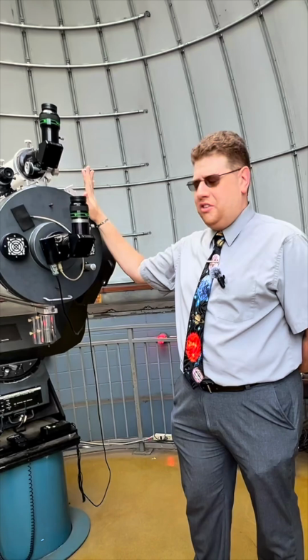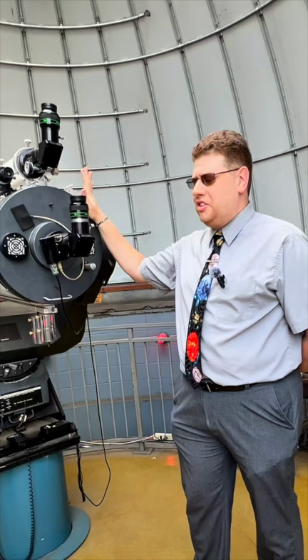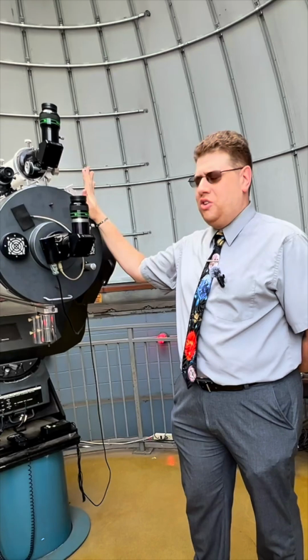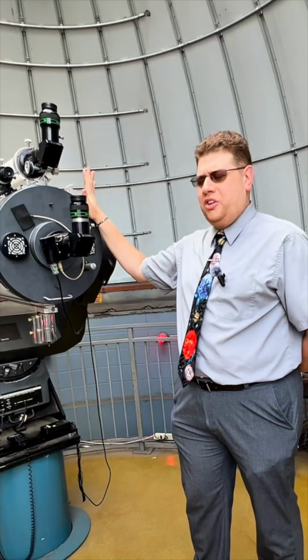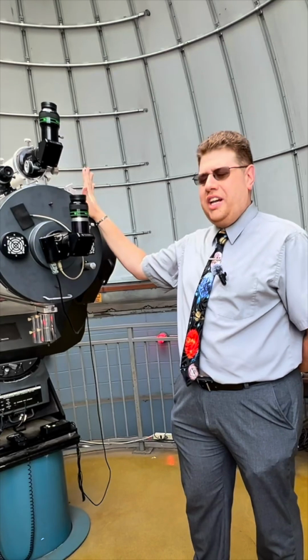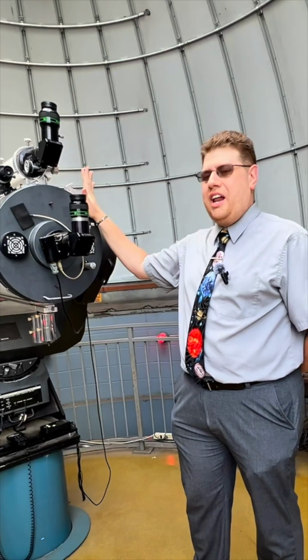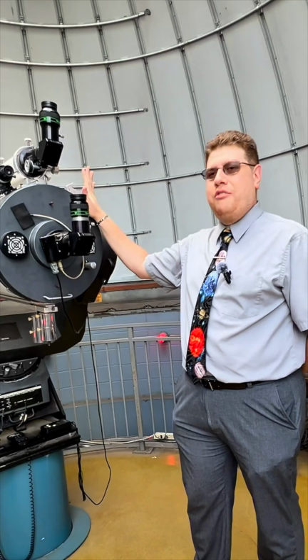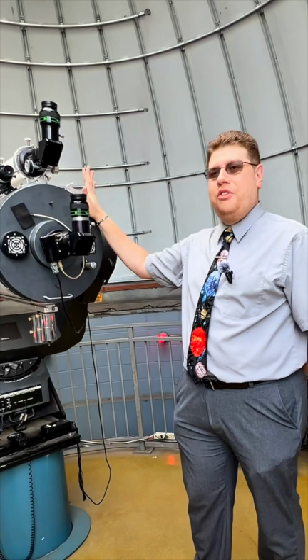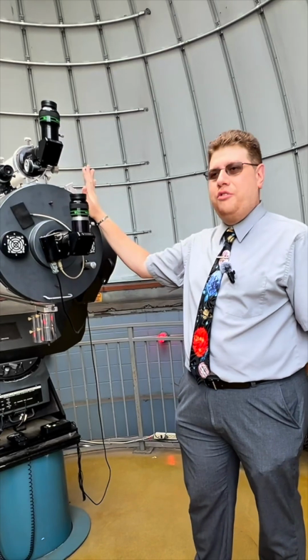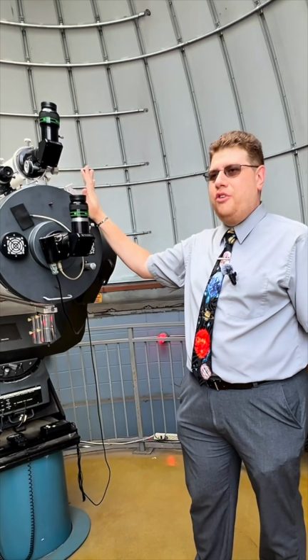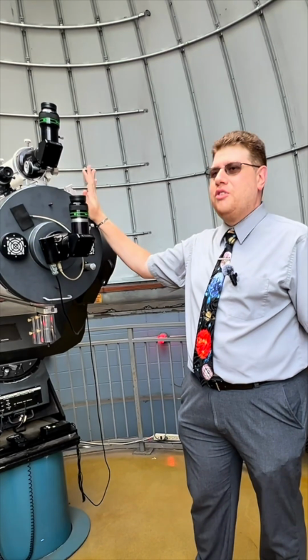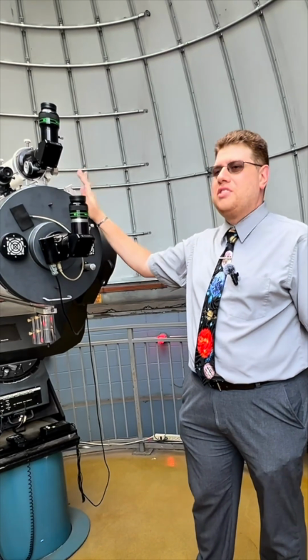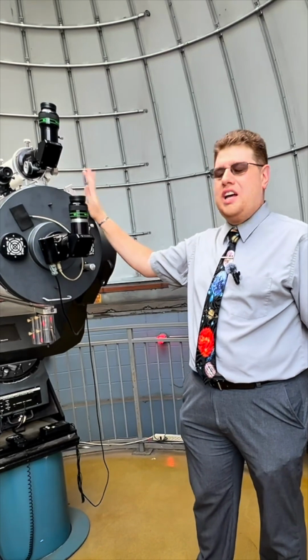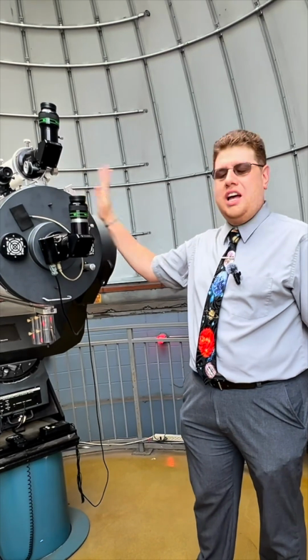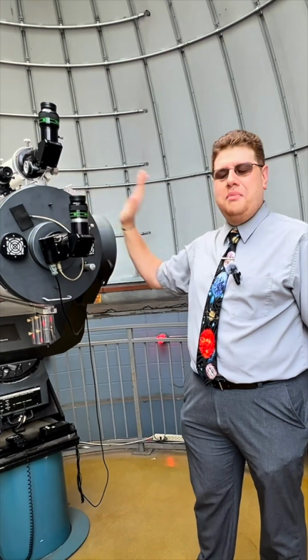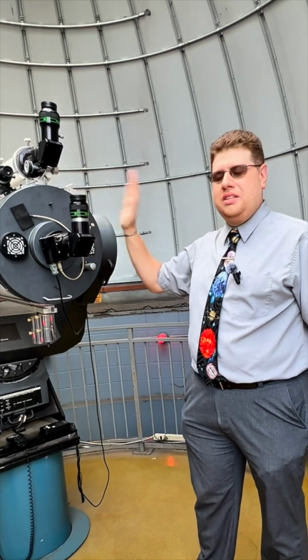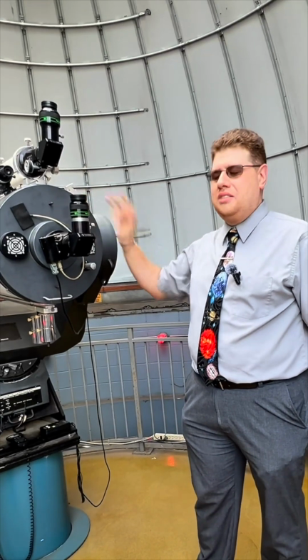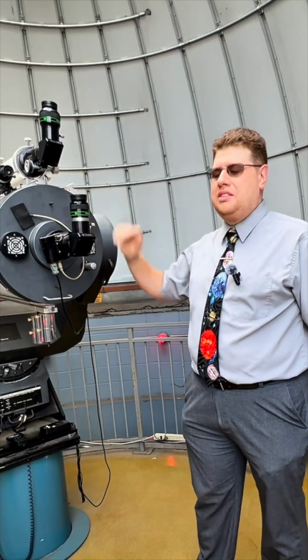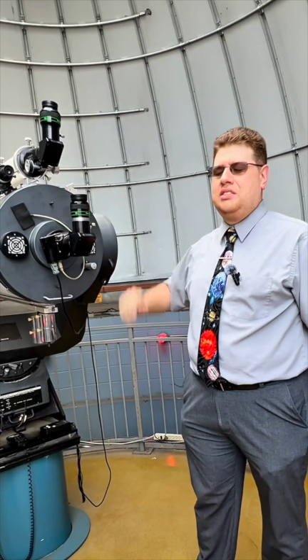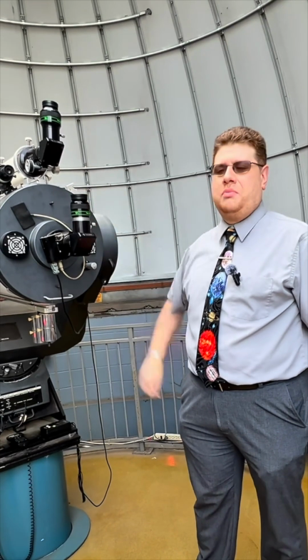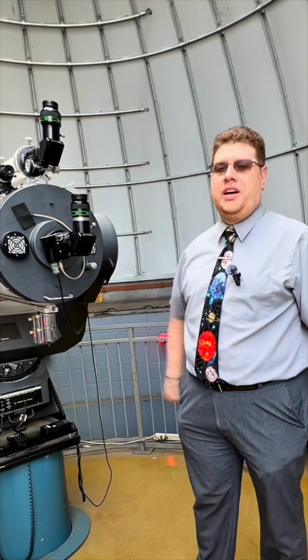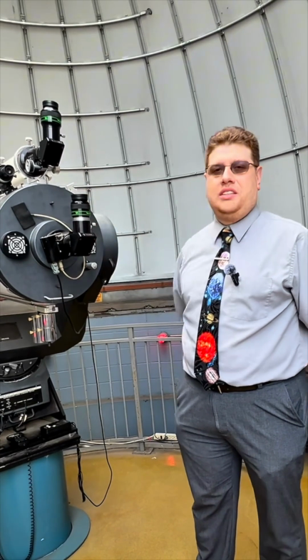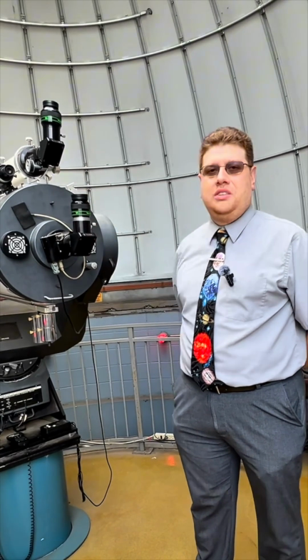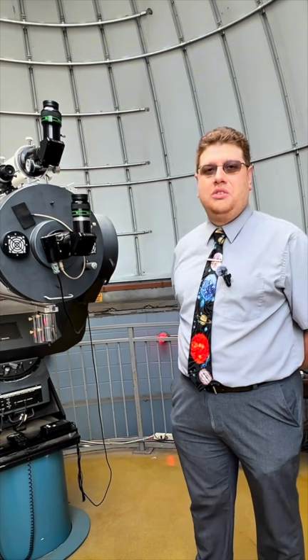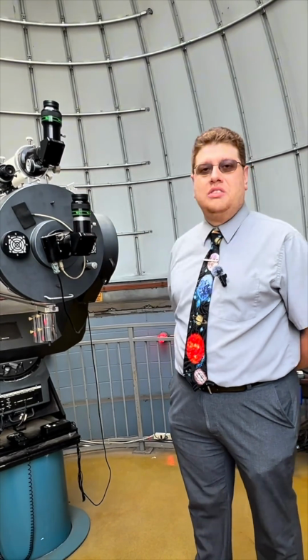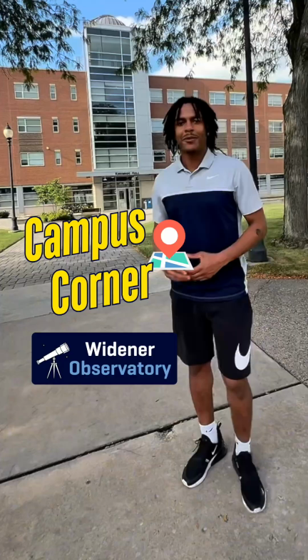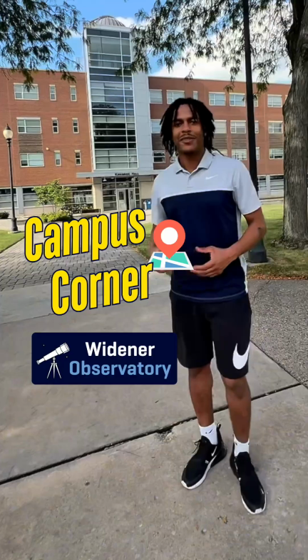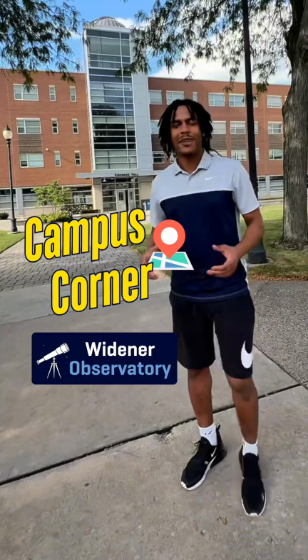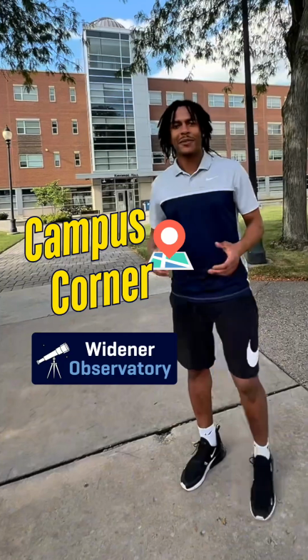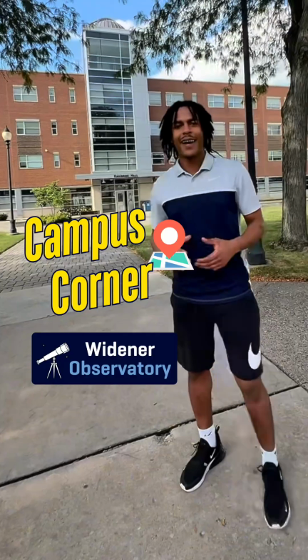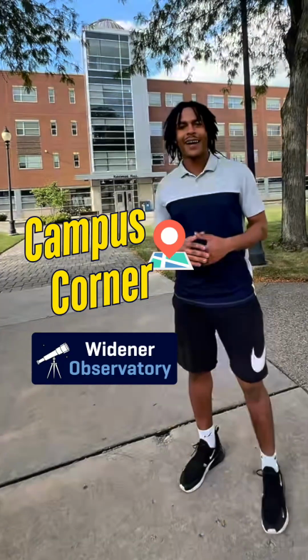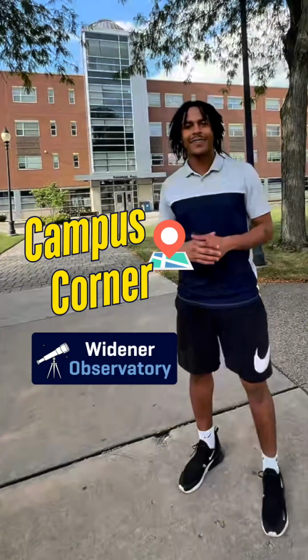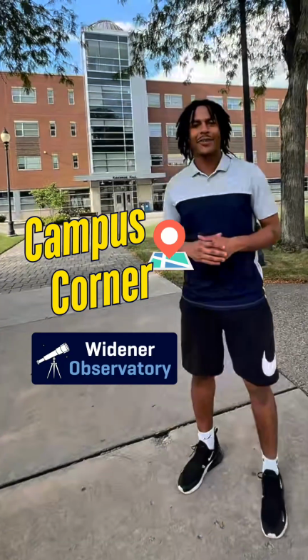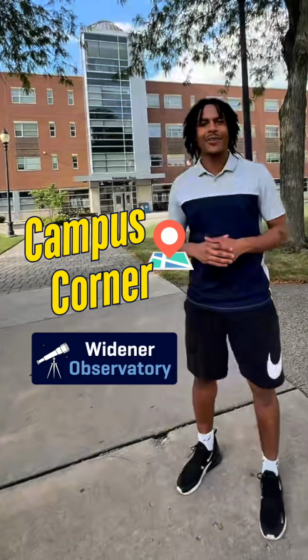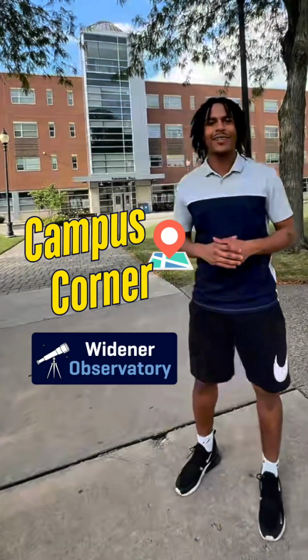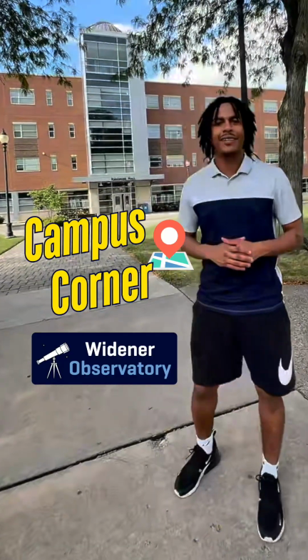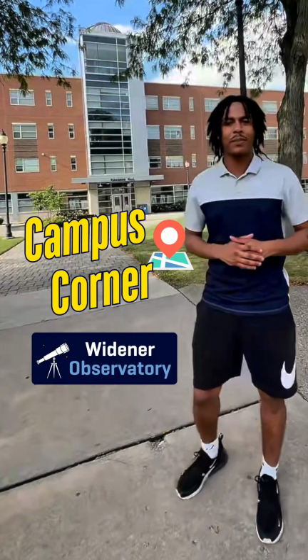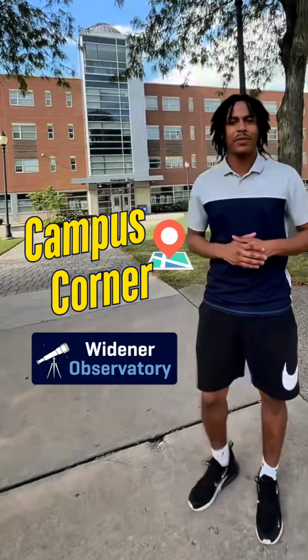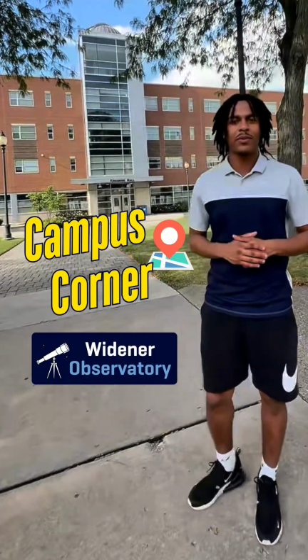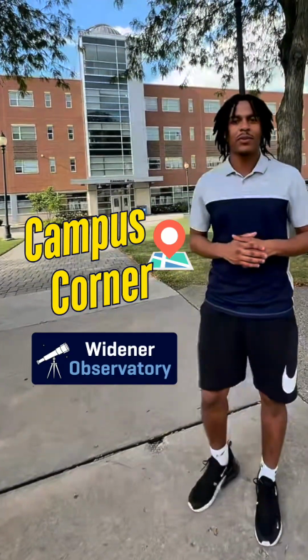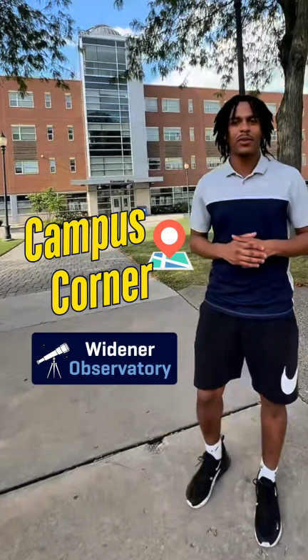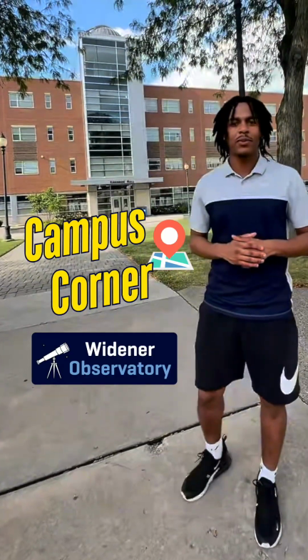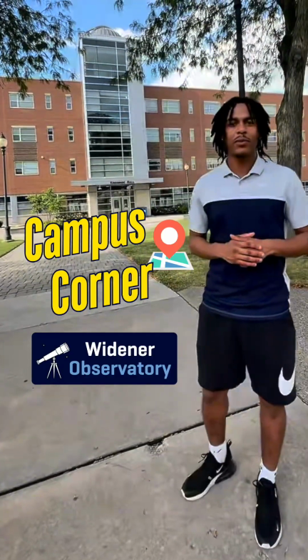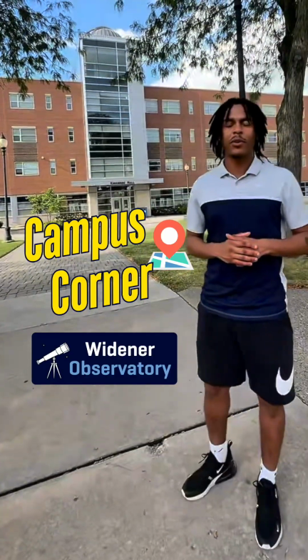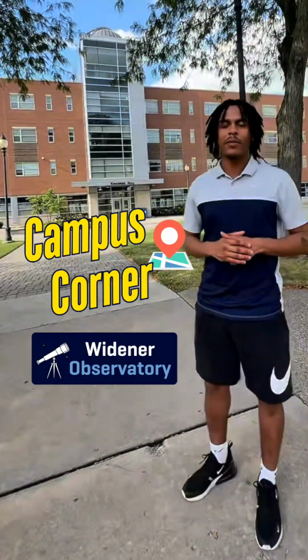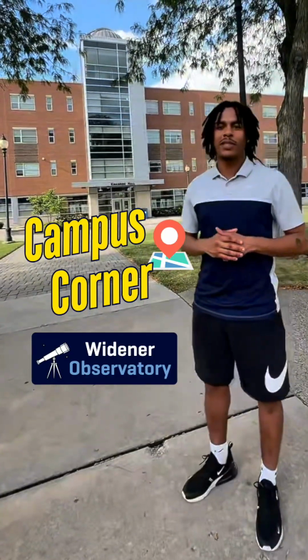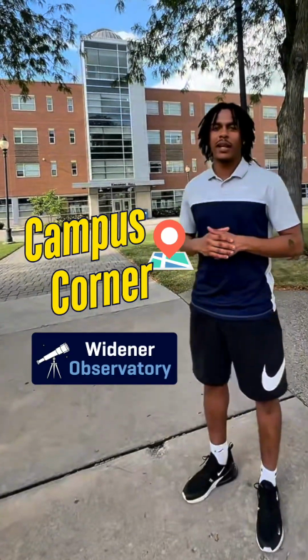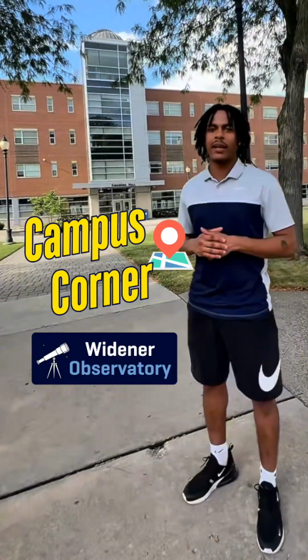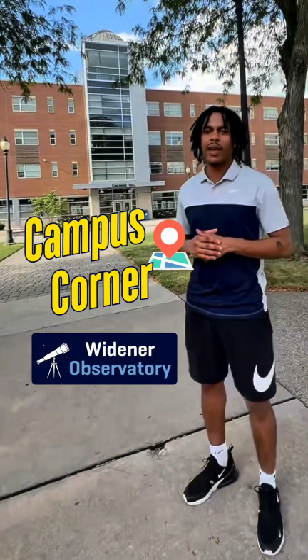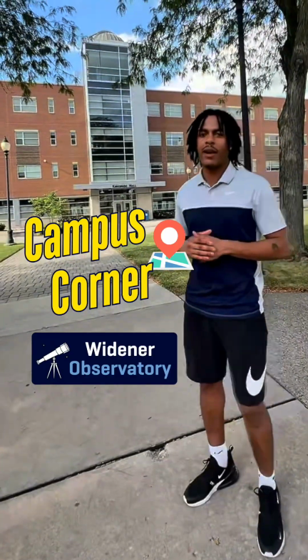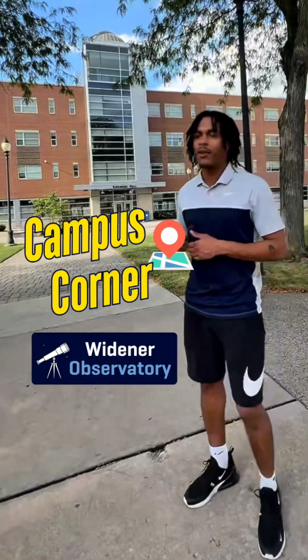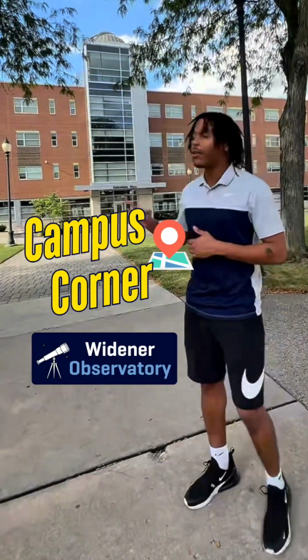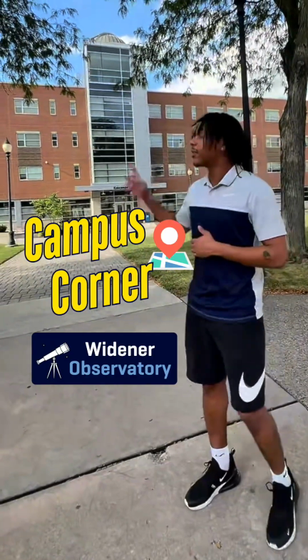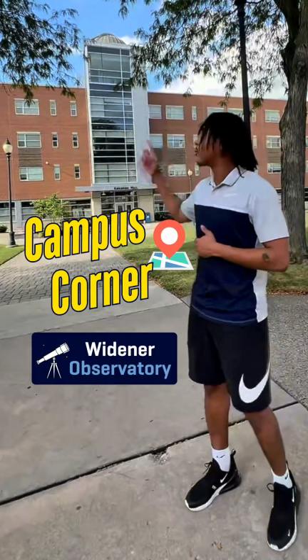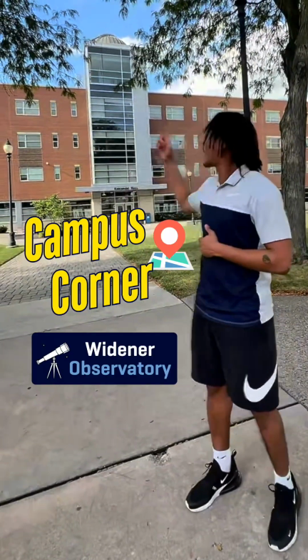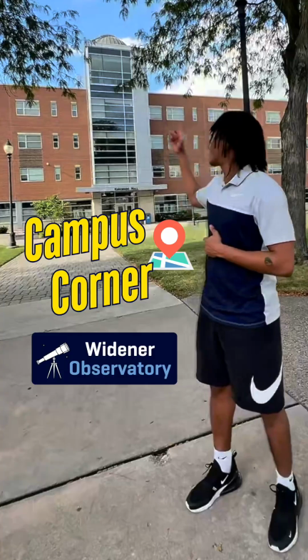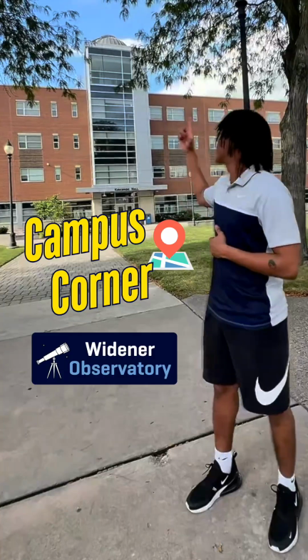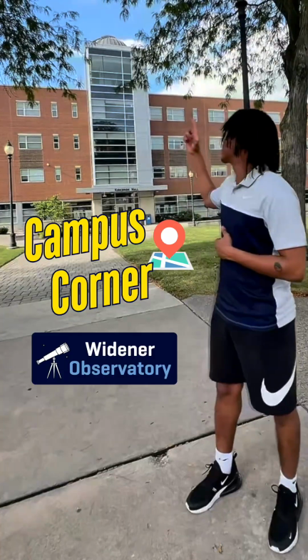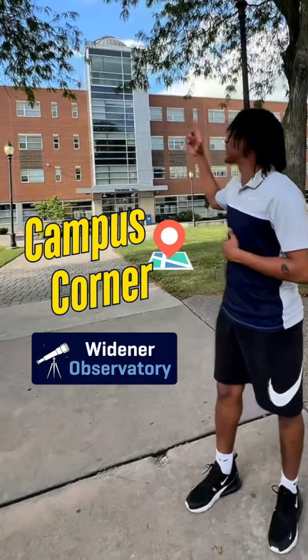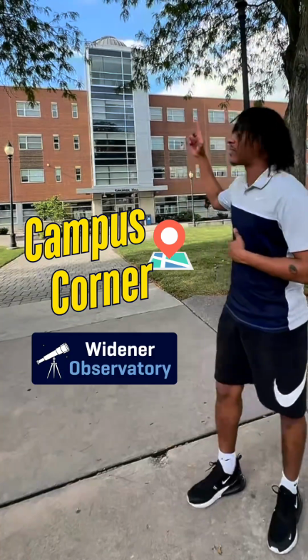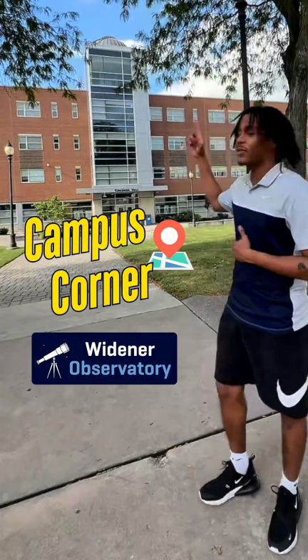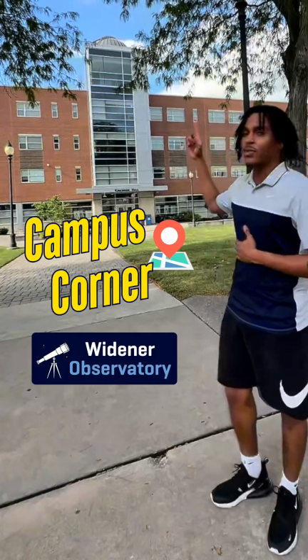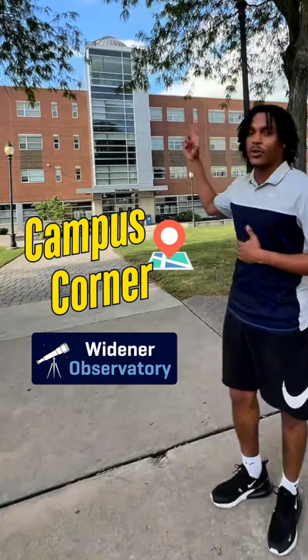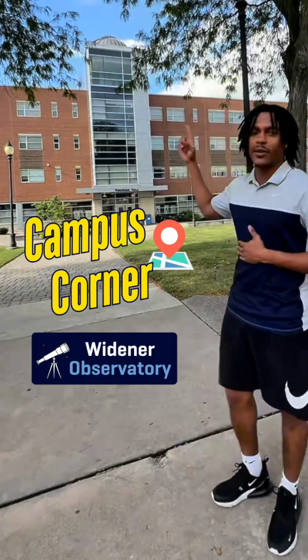Just looking at it for the first time, it's a spectacle. What's up guys? On this campus corner, we're going to be checking out the Widener Observatory.